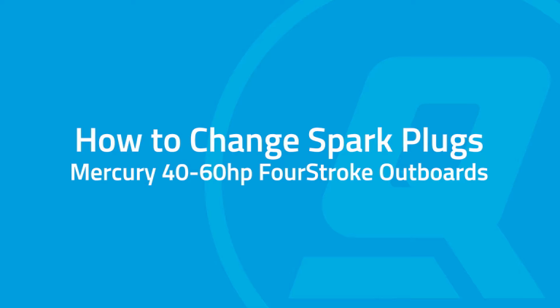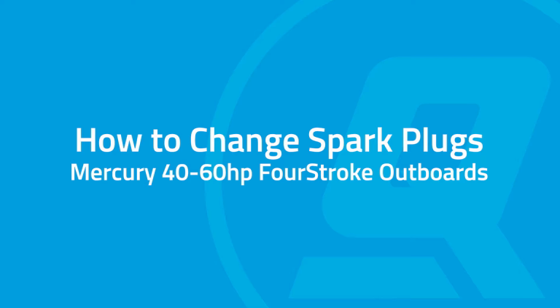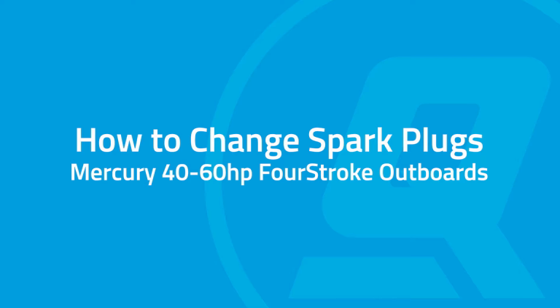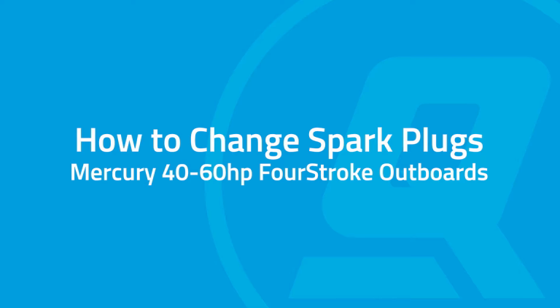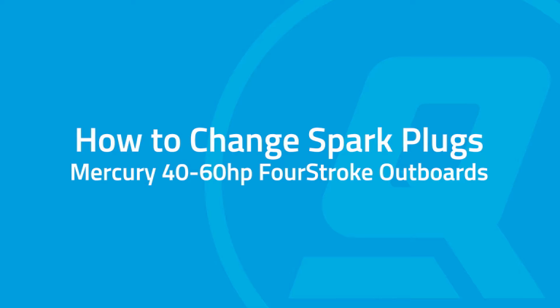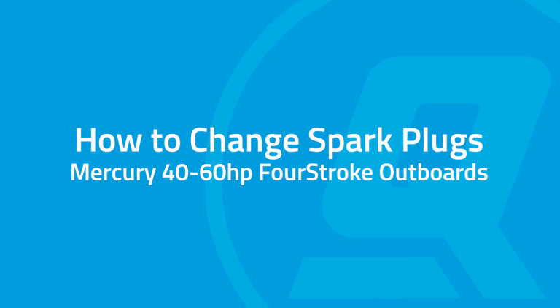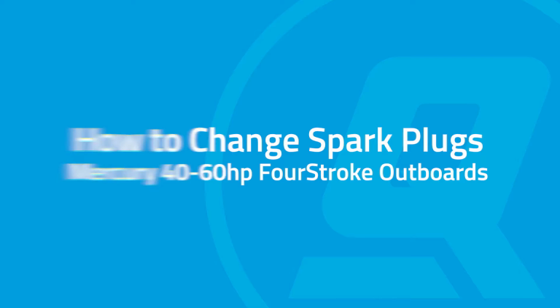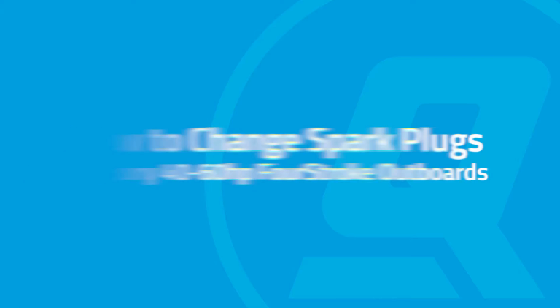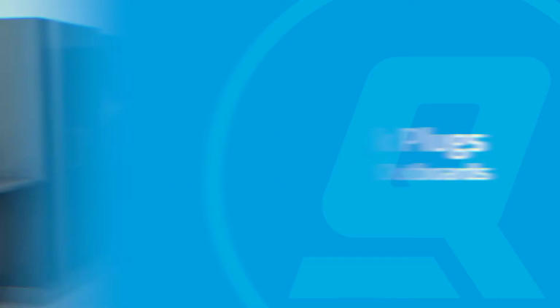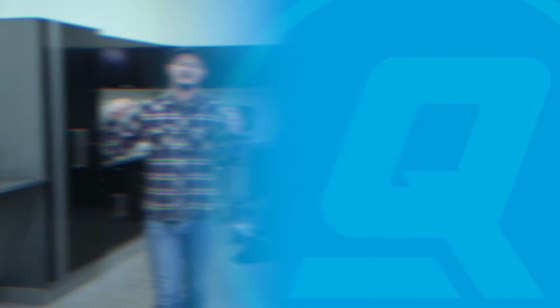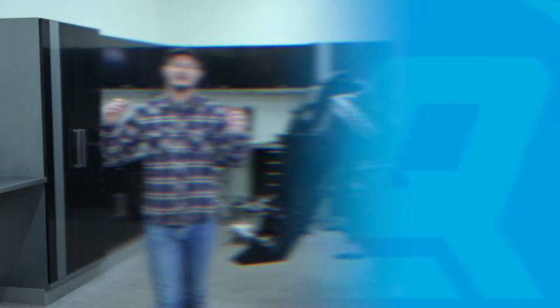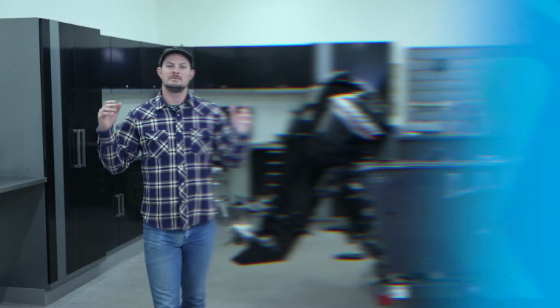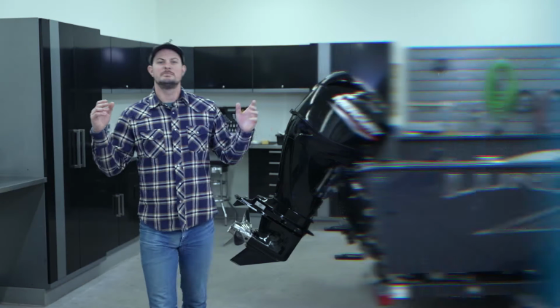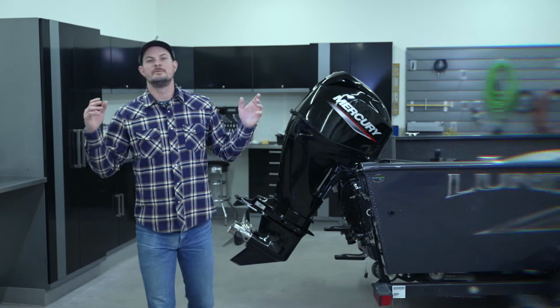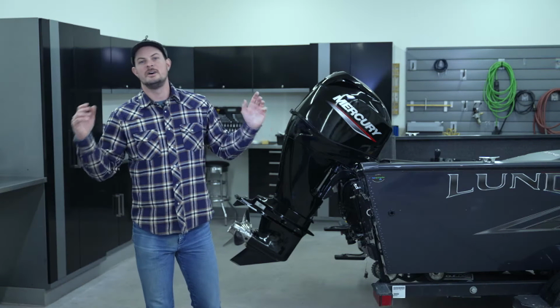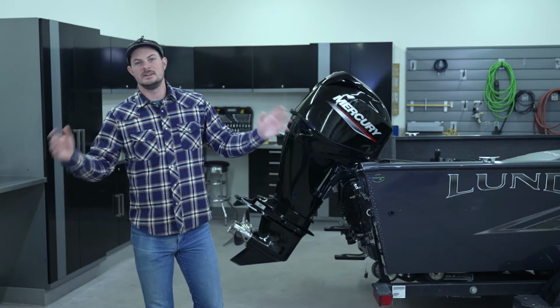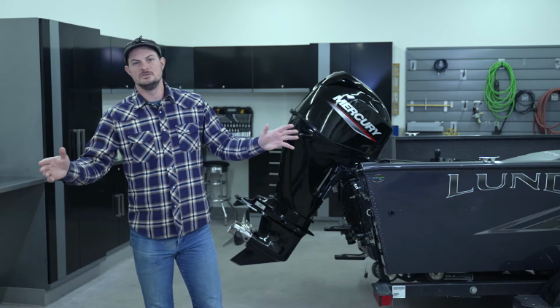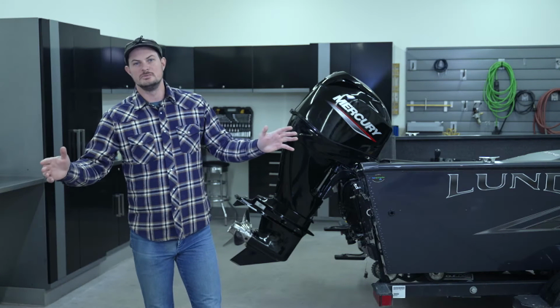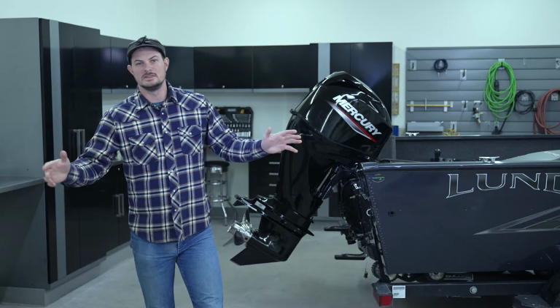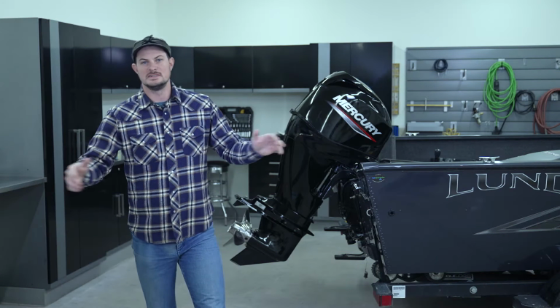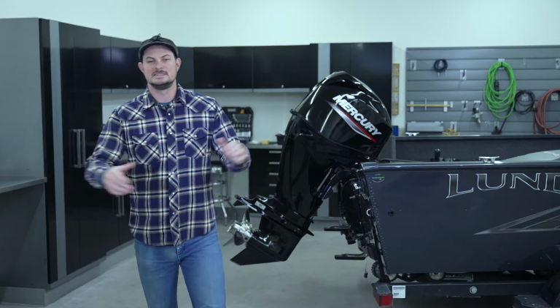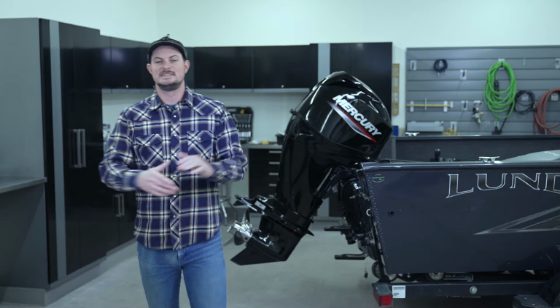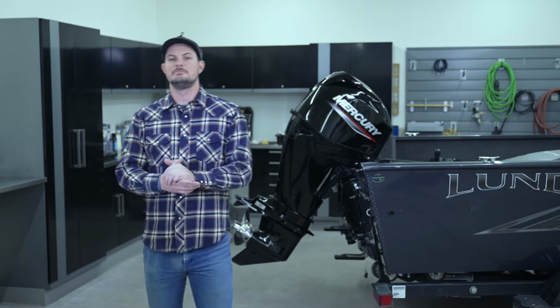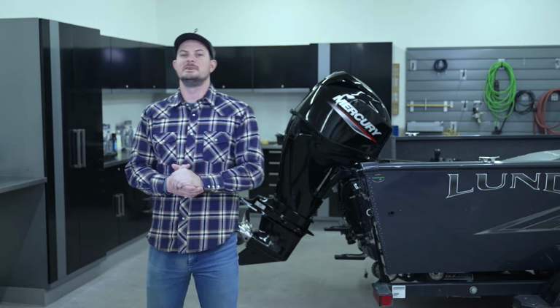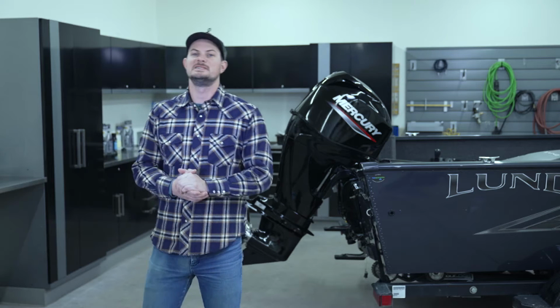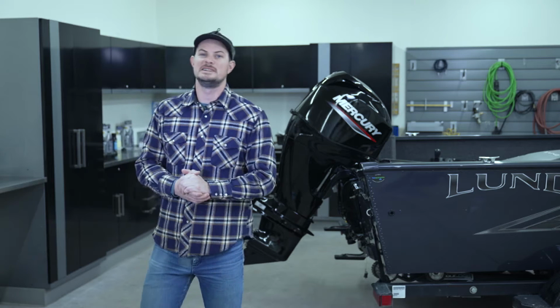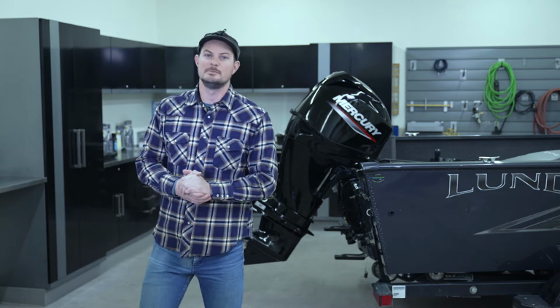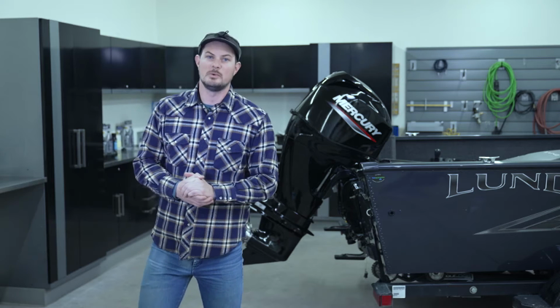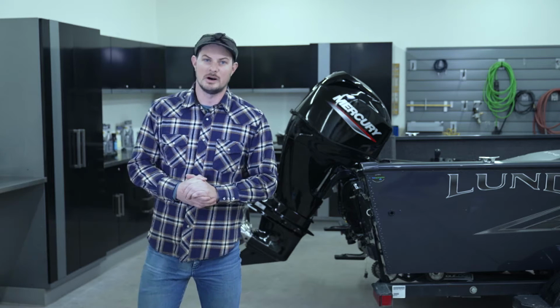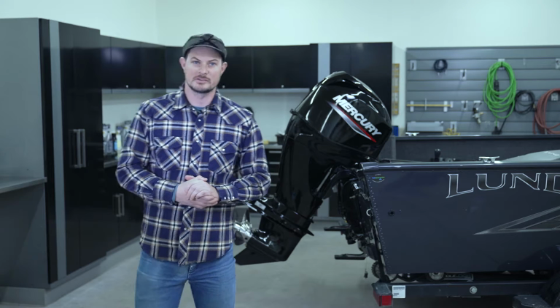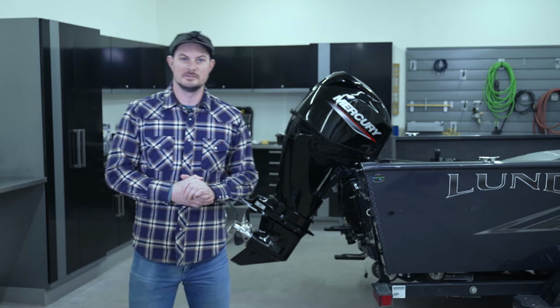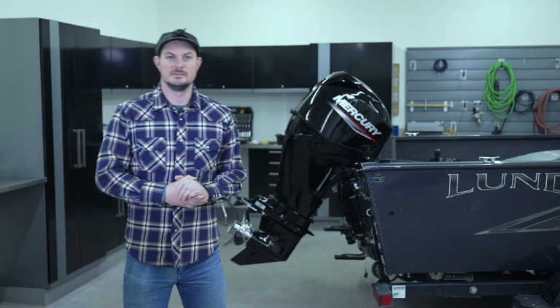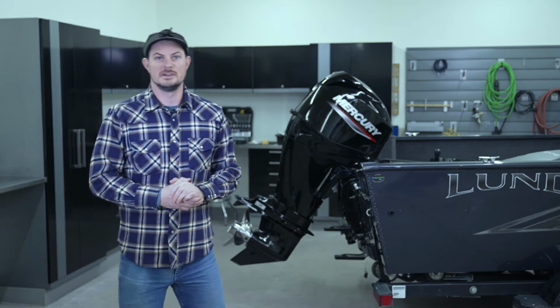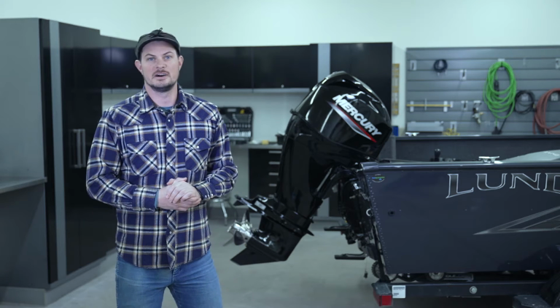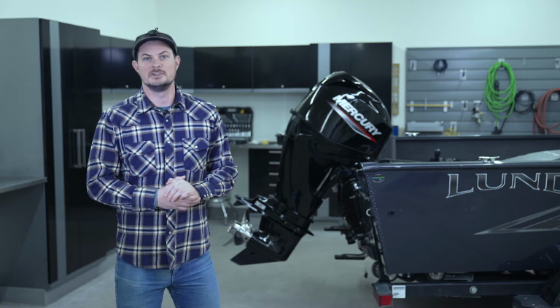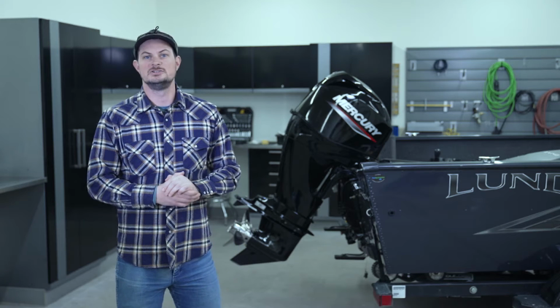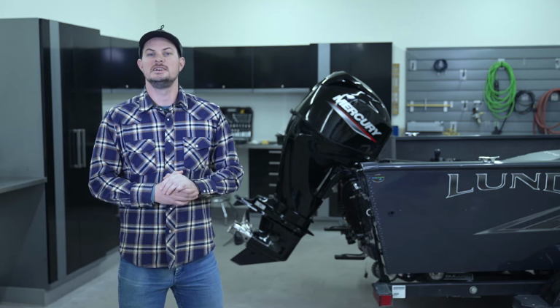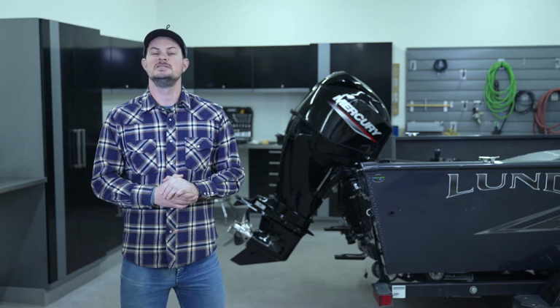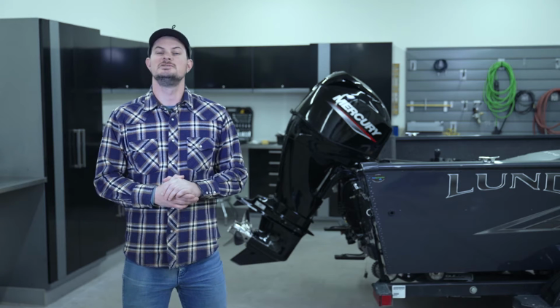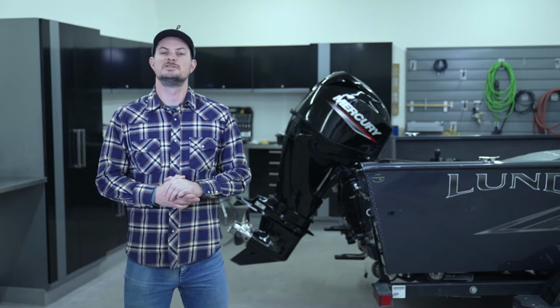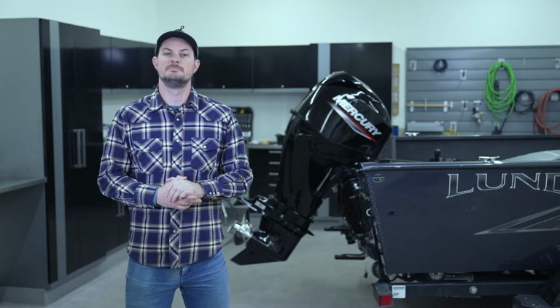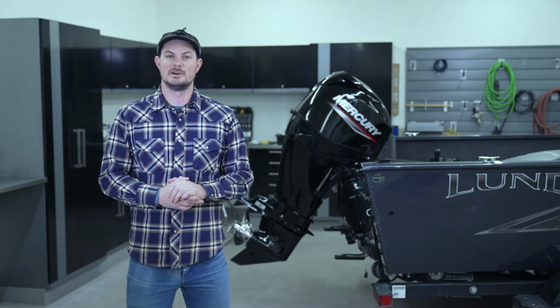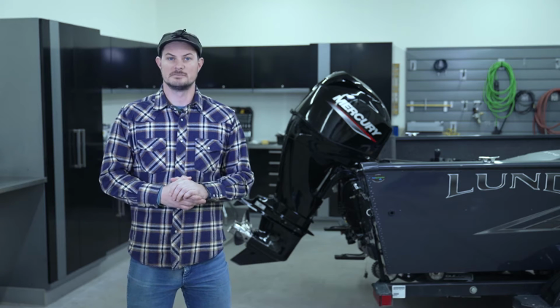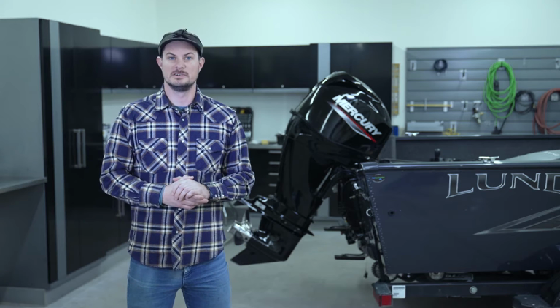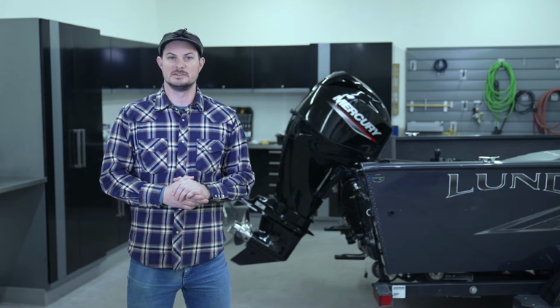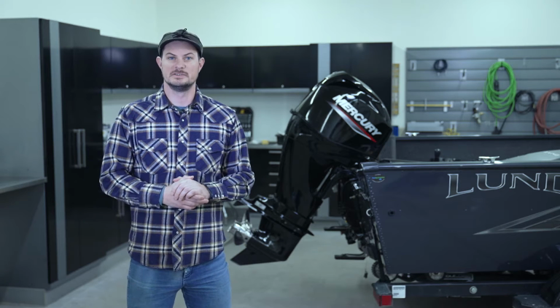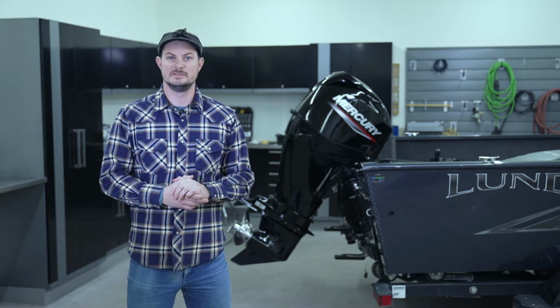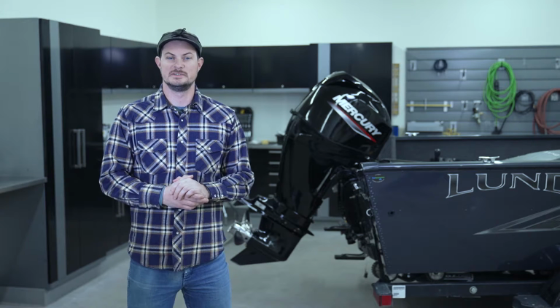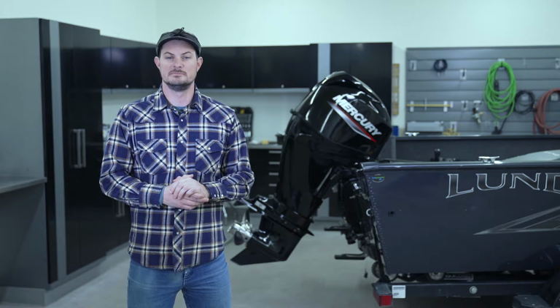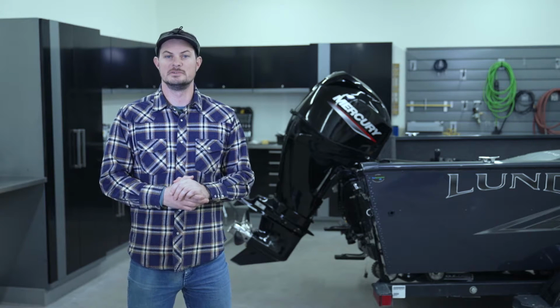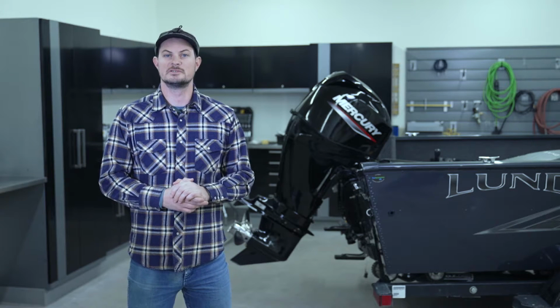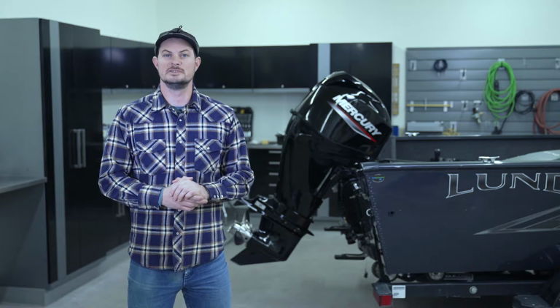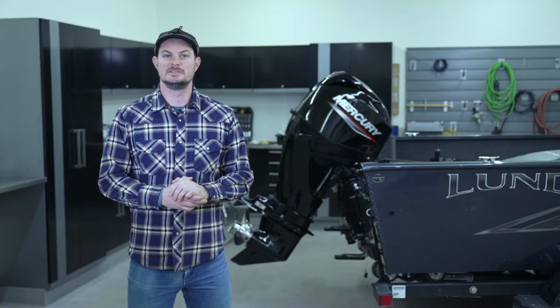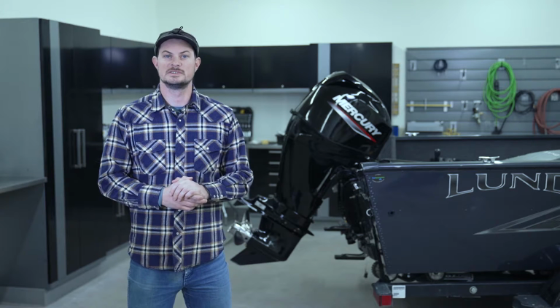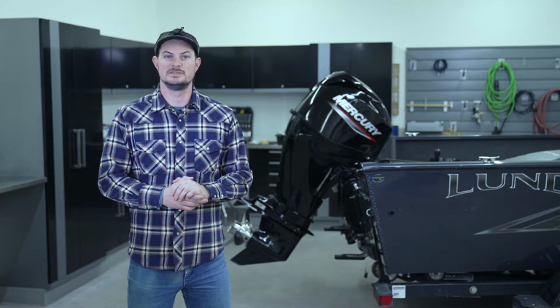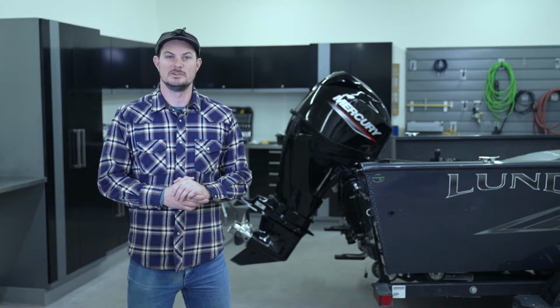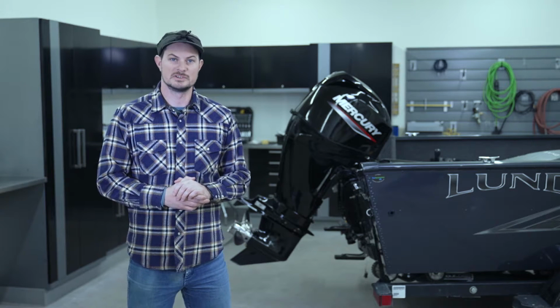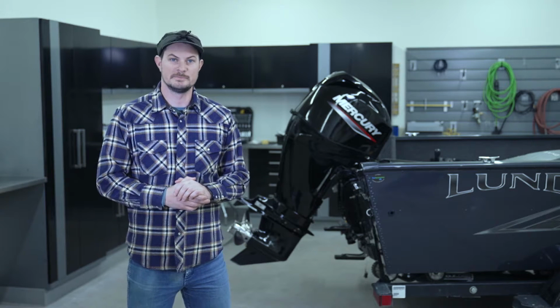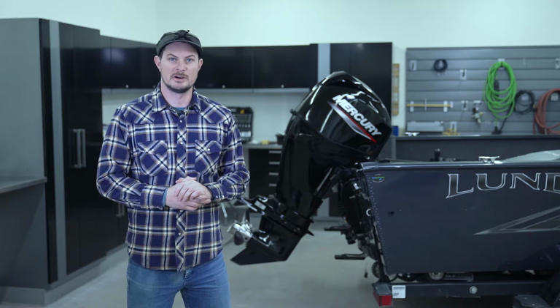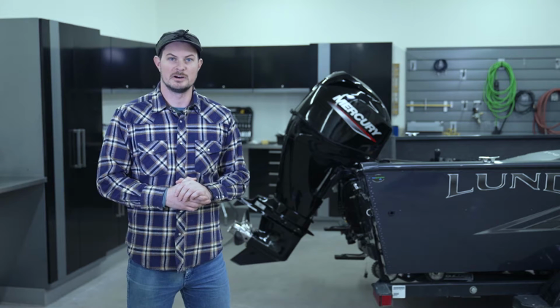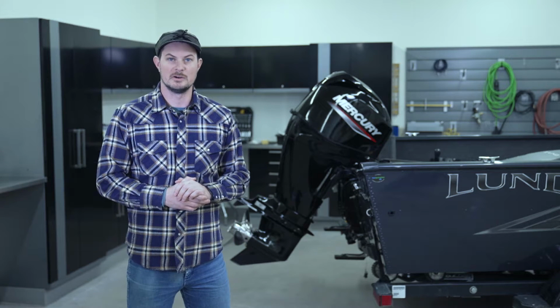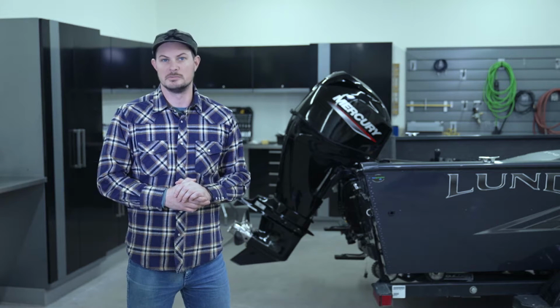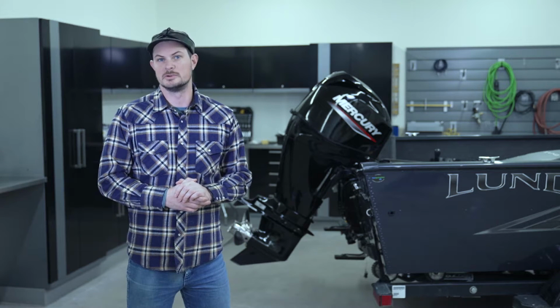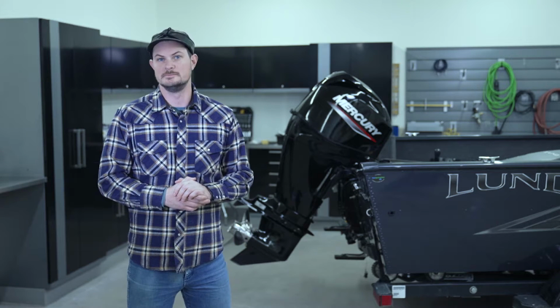Hey everybody, today I'm going to provide you with a step-by-step walkthrough on how to change your spark plugs in a Mercury 60 horsepower outboard.